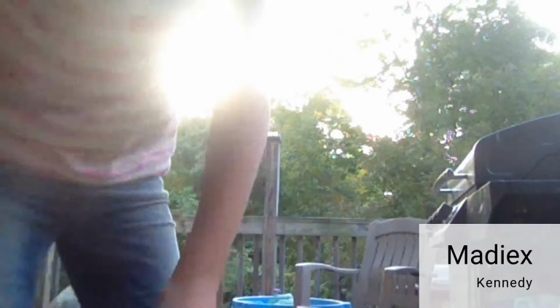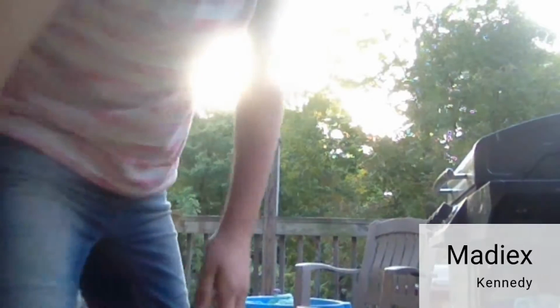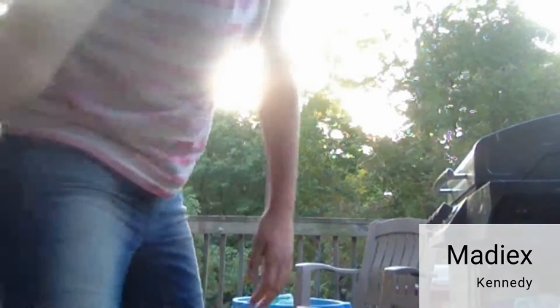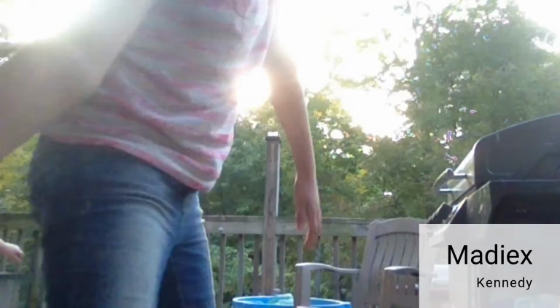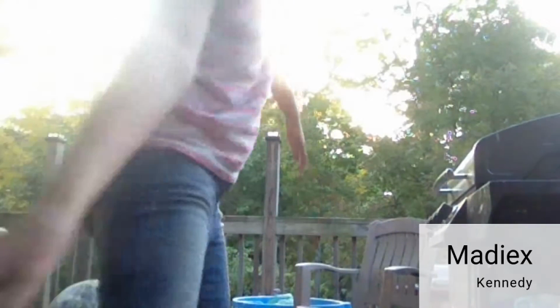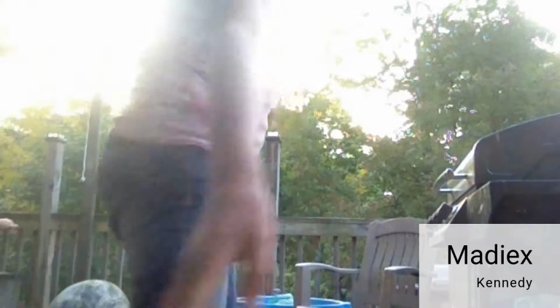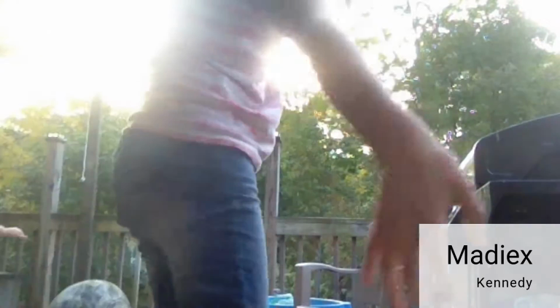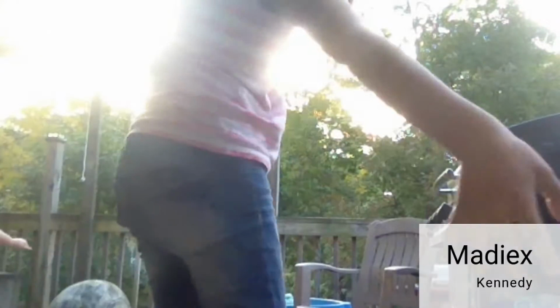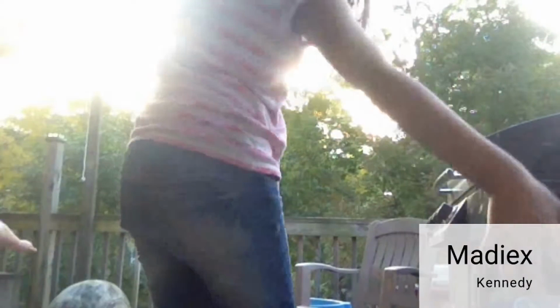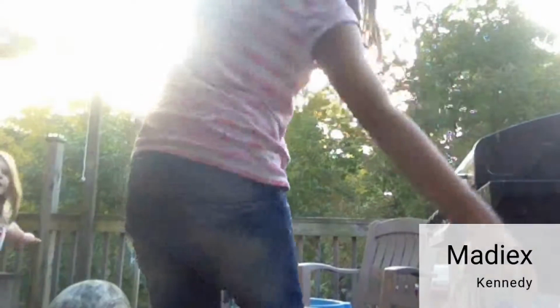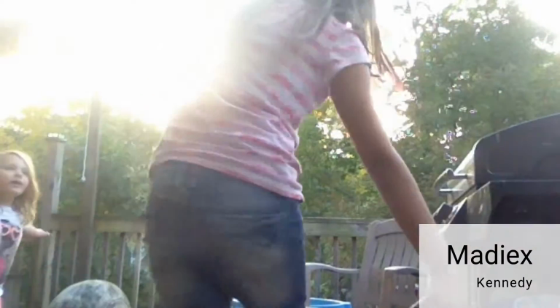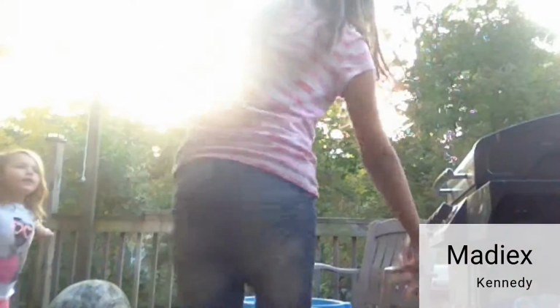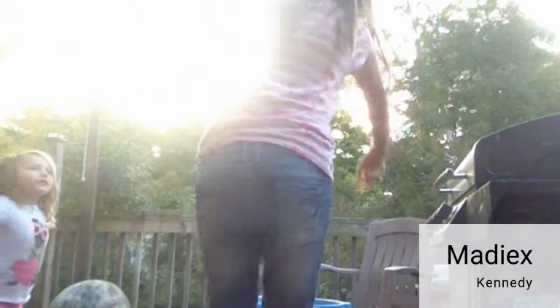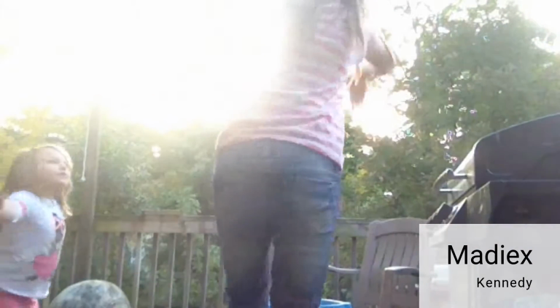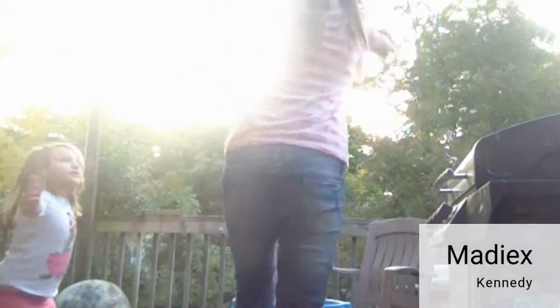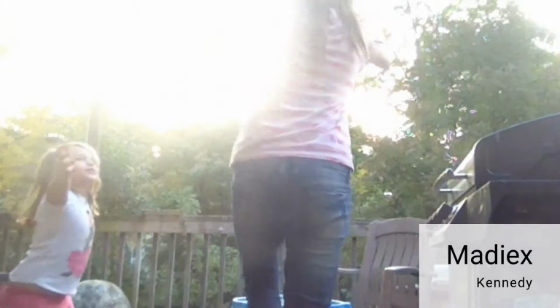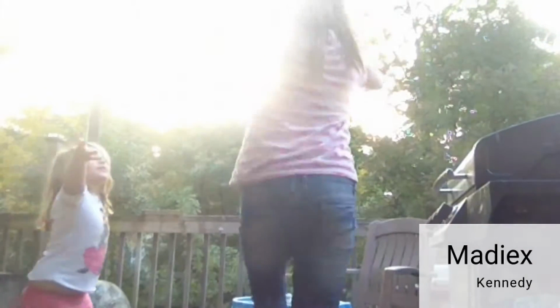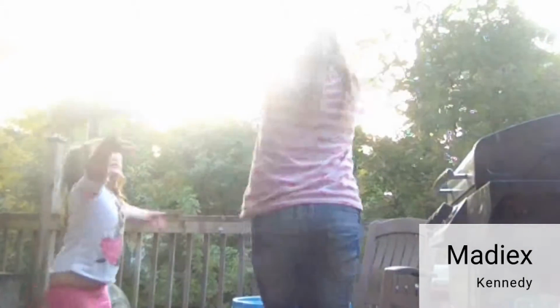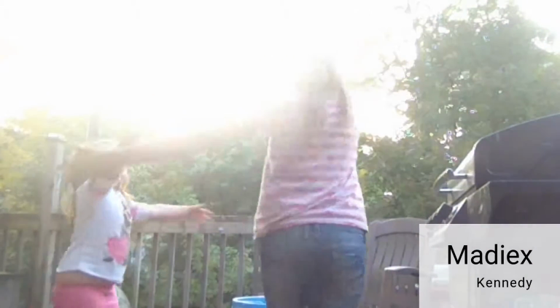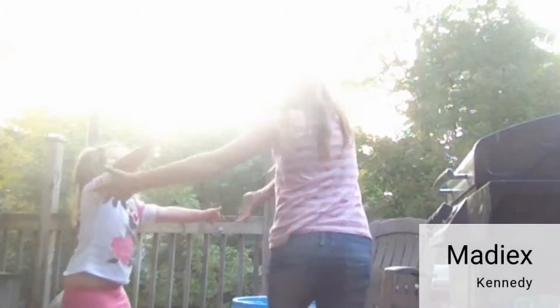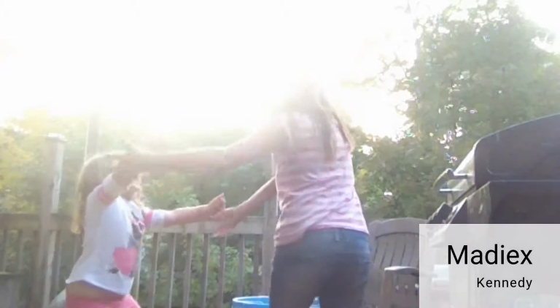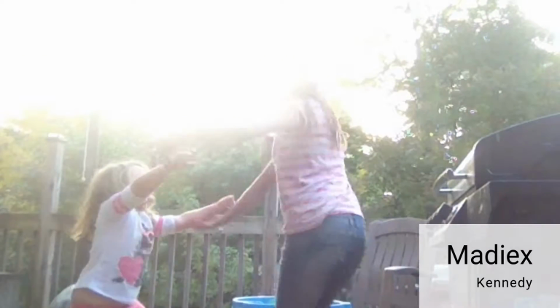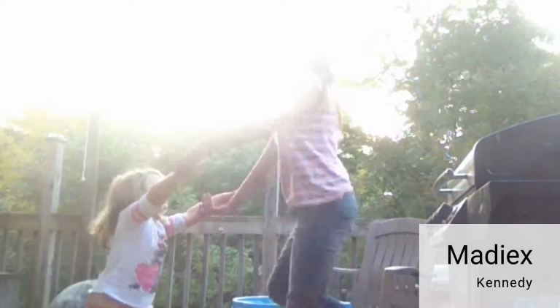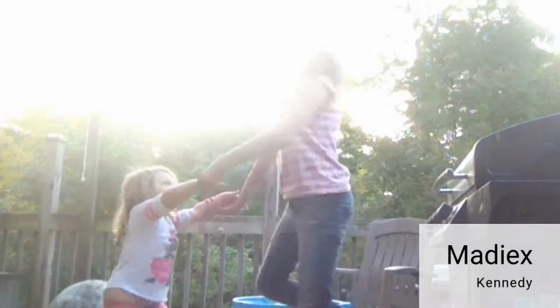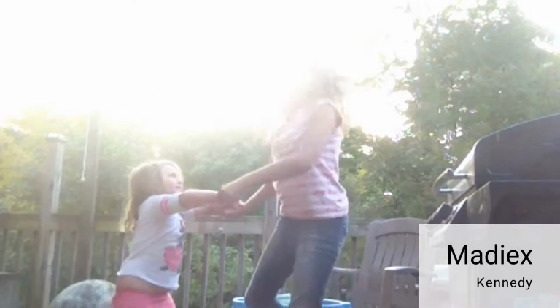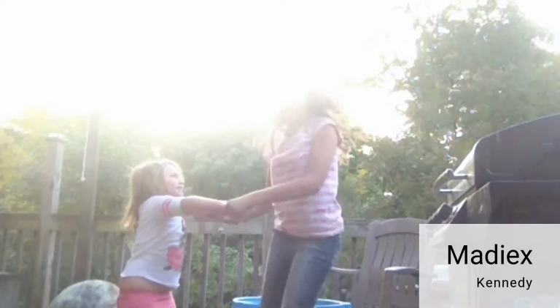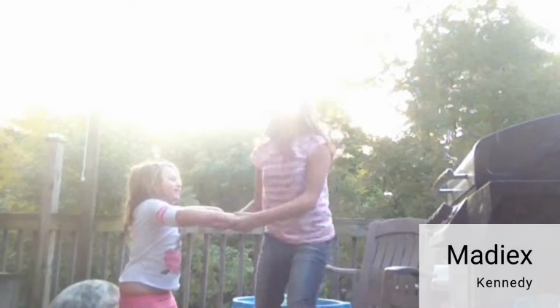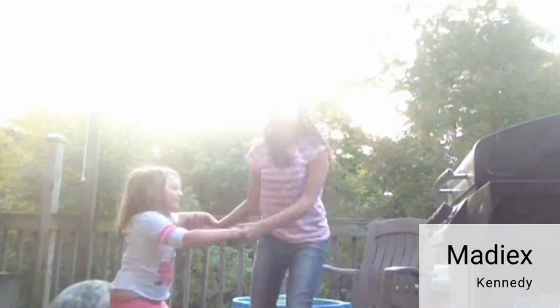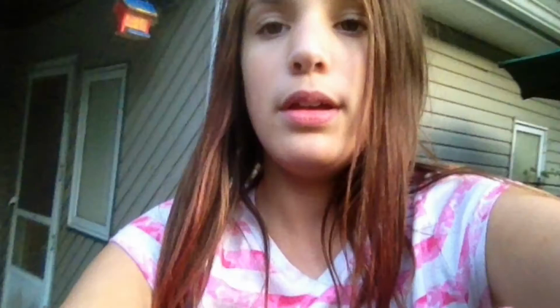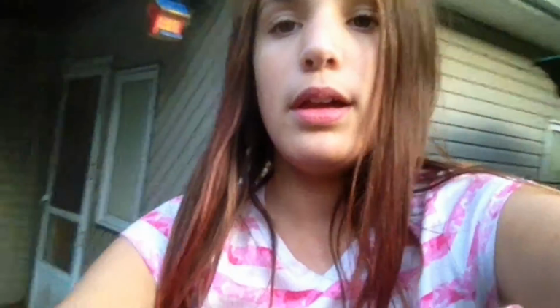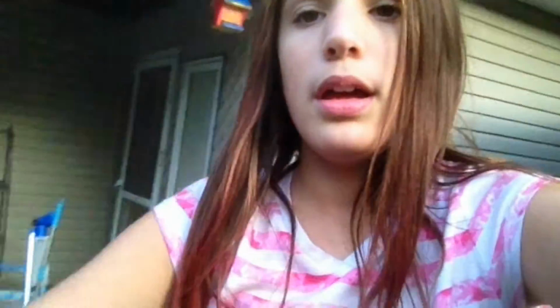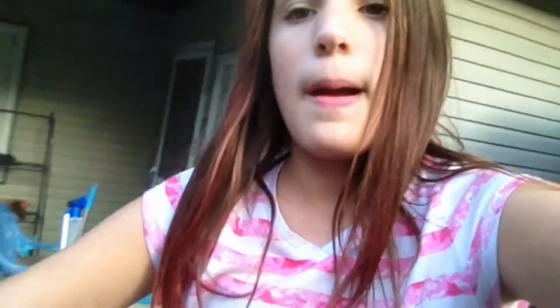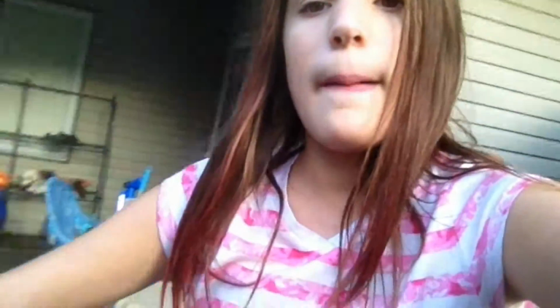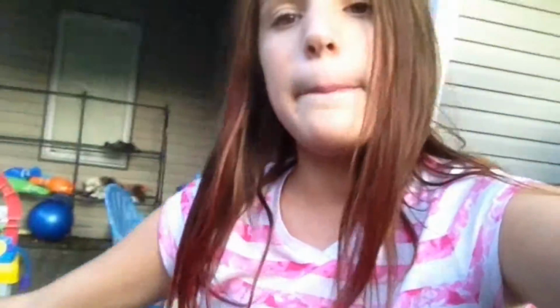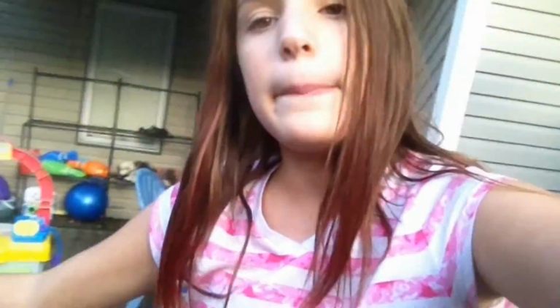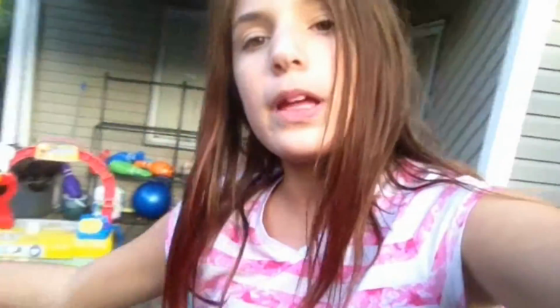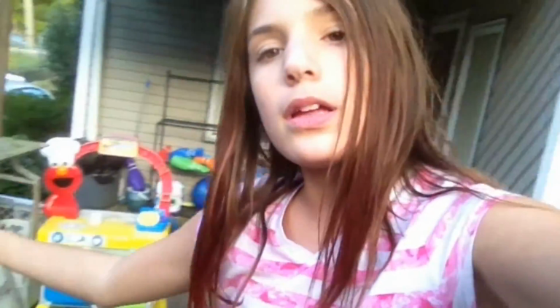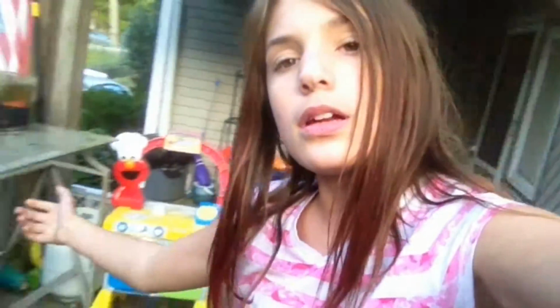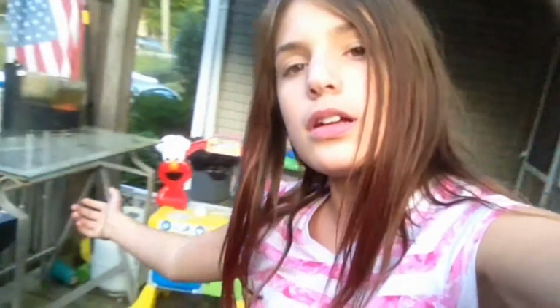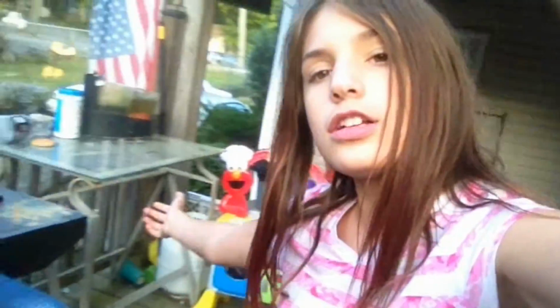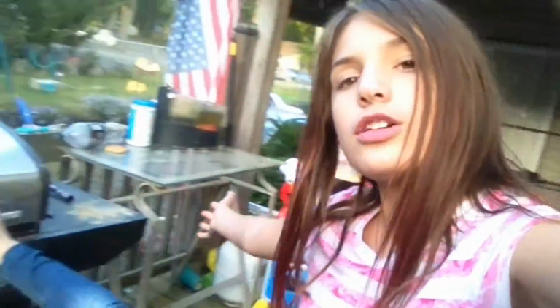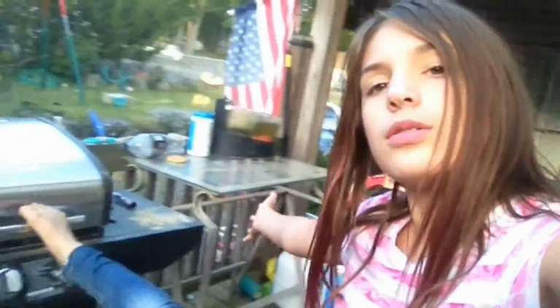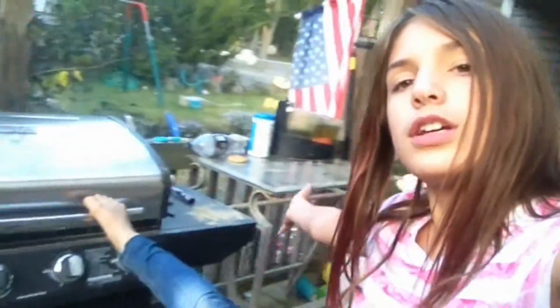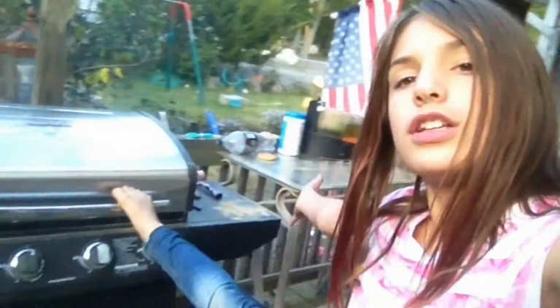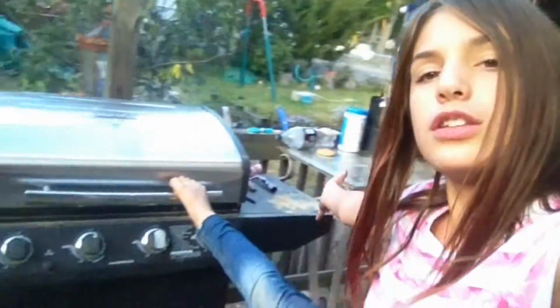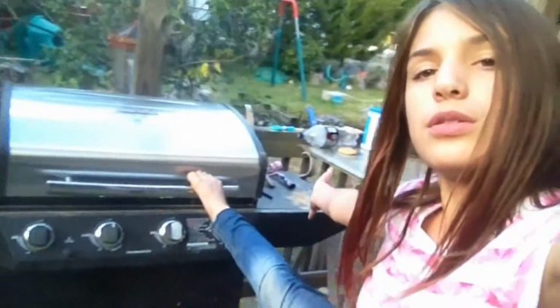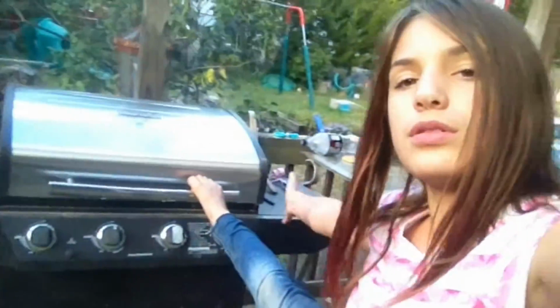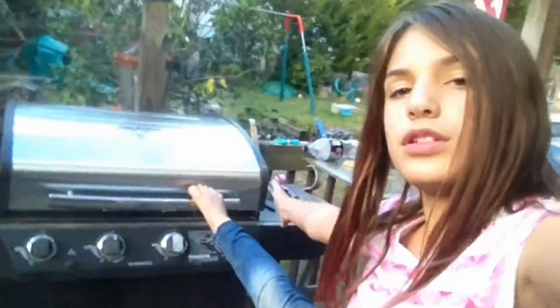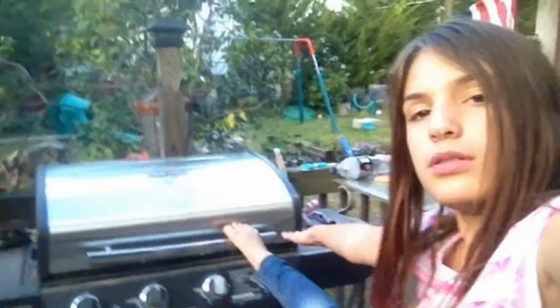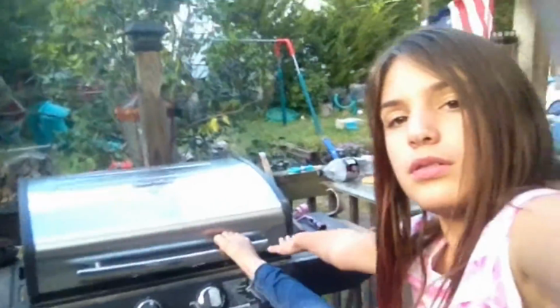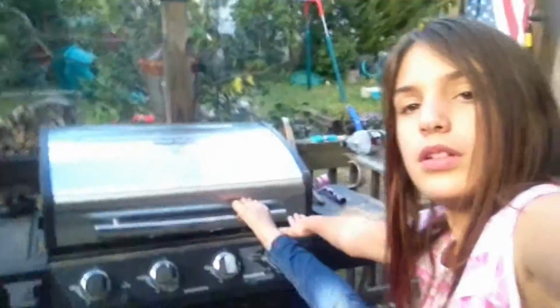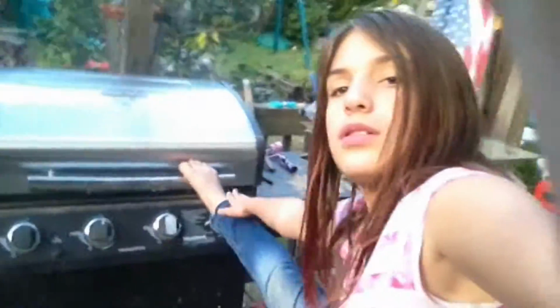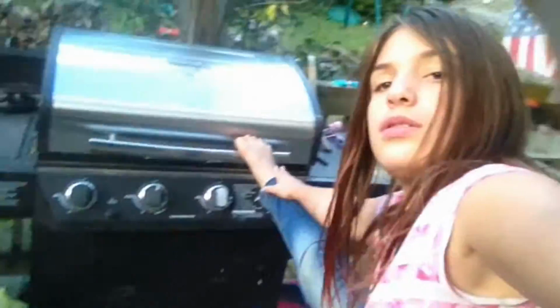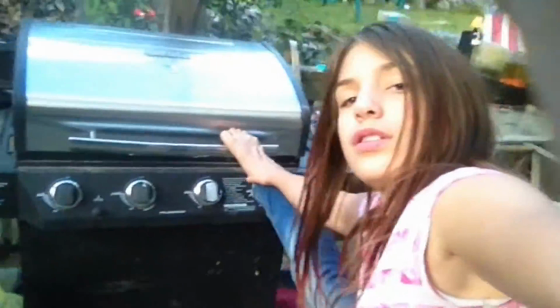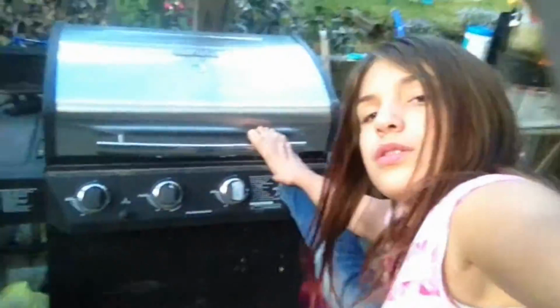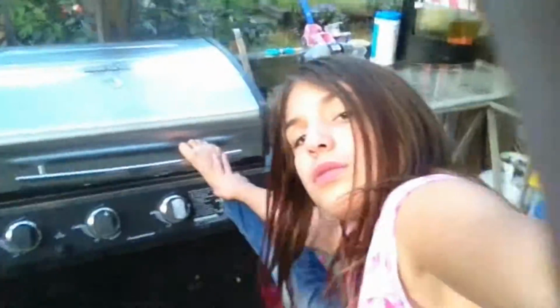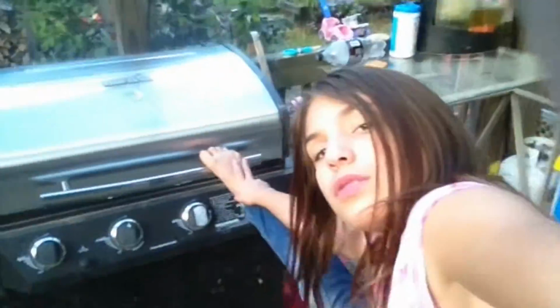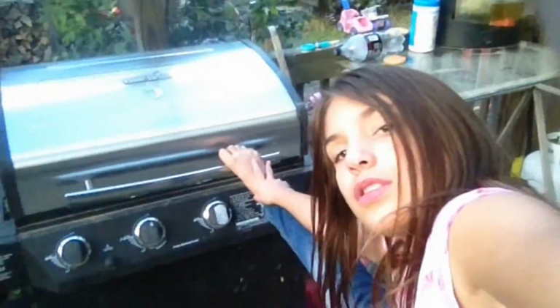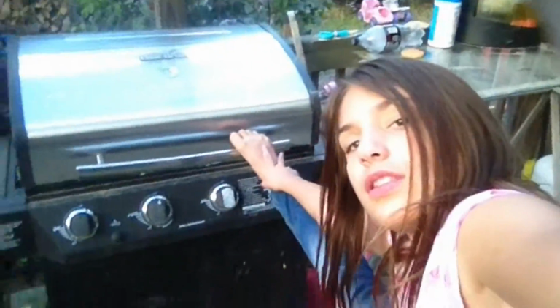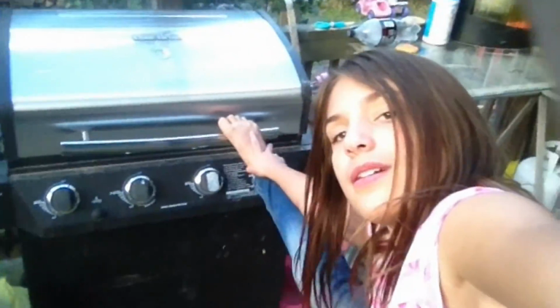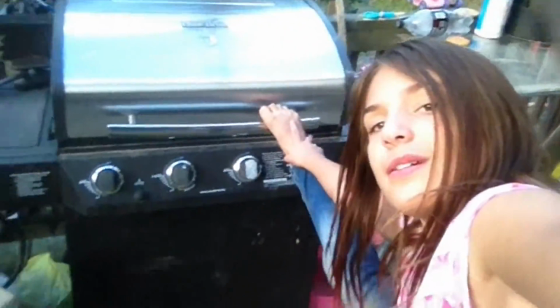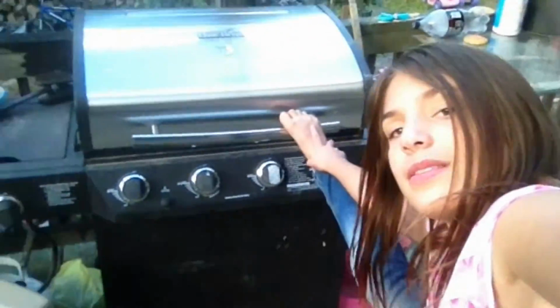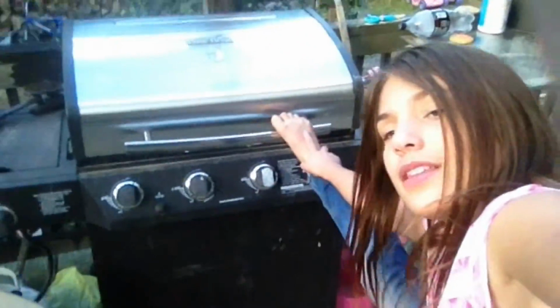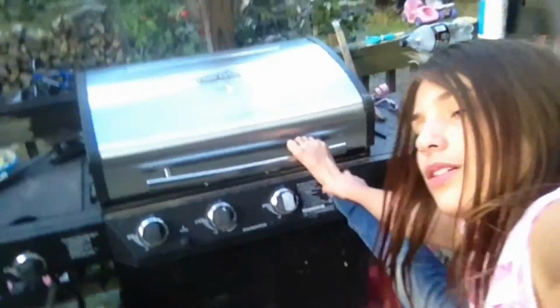Today we will be dancing nicely with each other. So what we will be doing is starting off before we dance is a little bit of stretches.